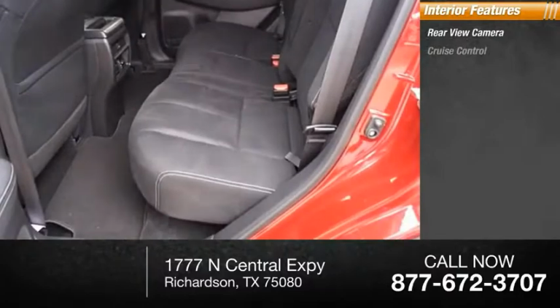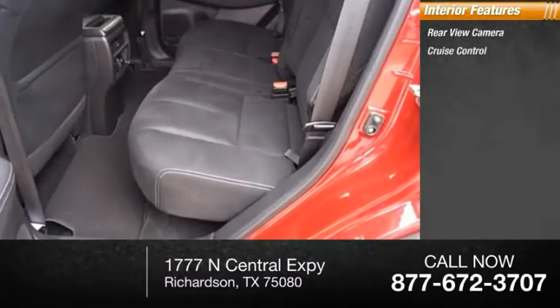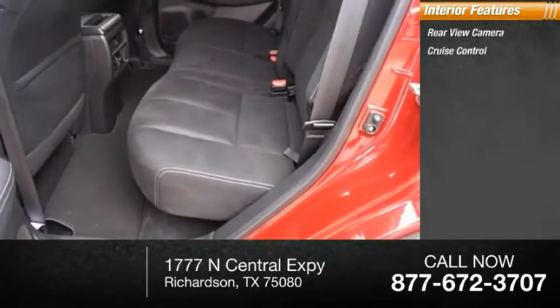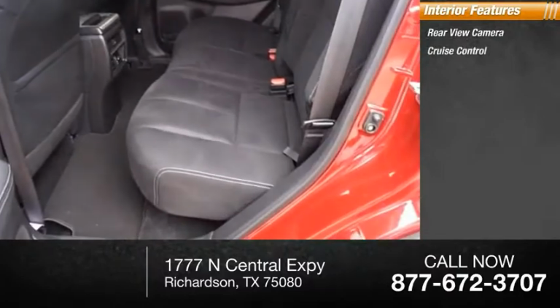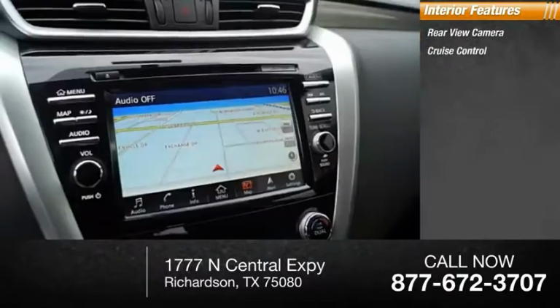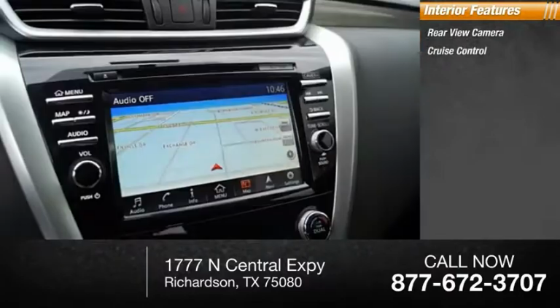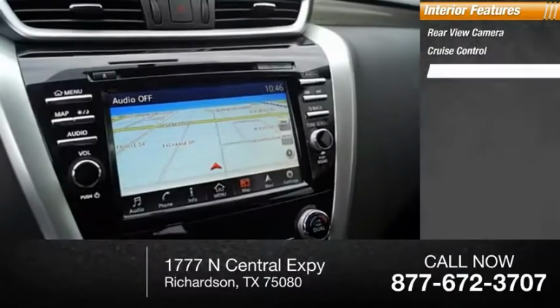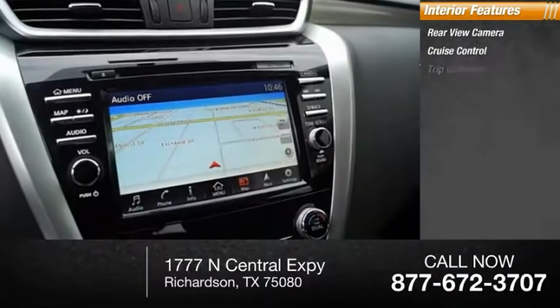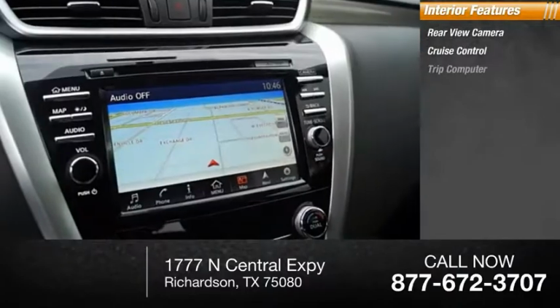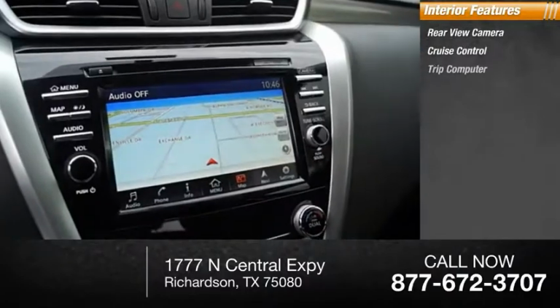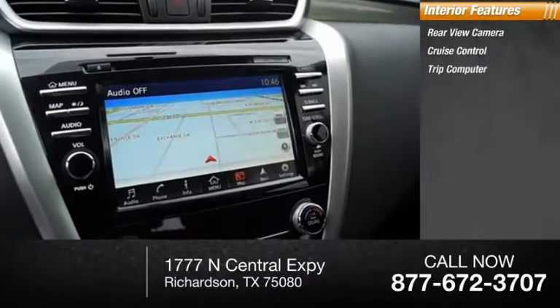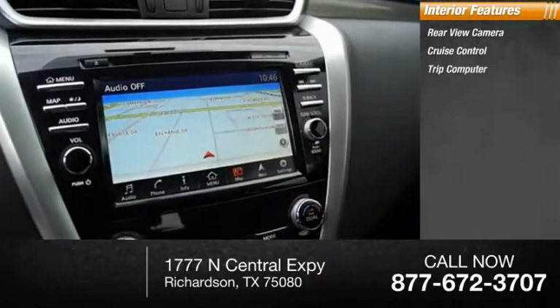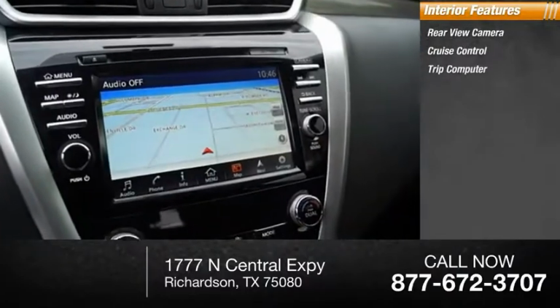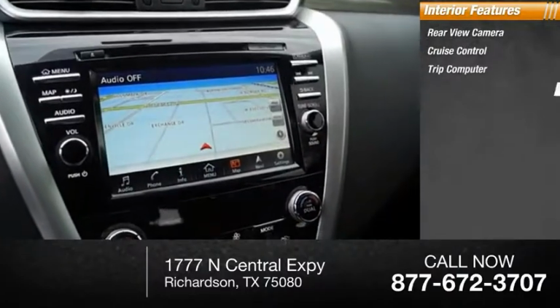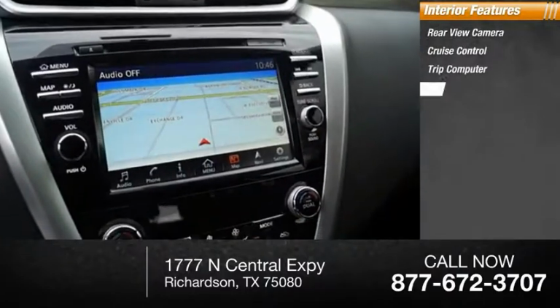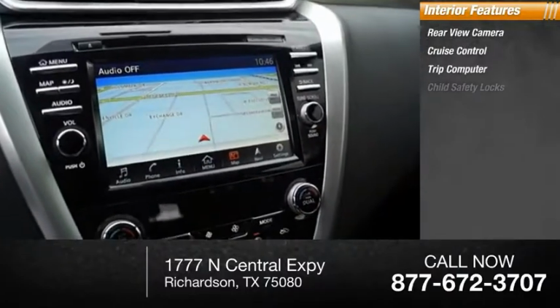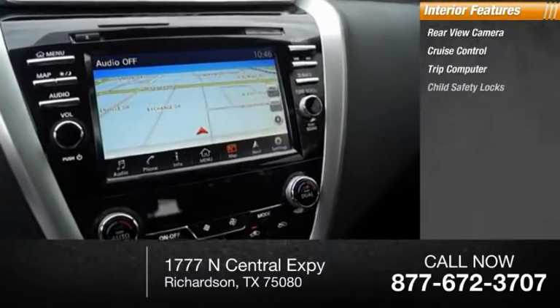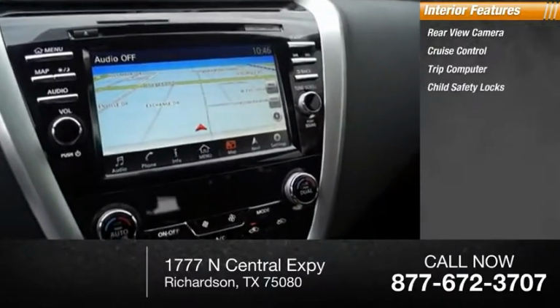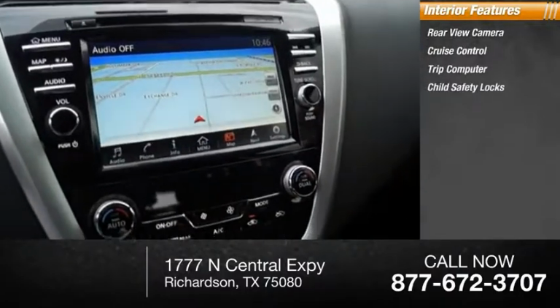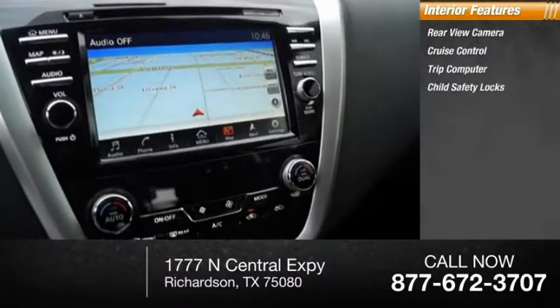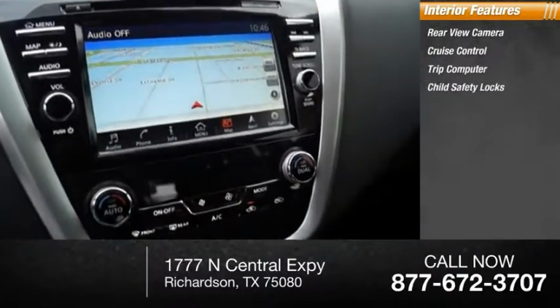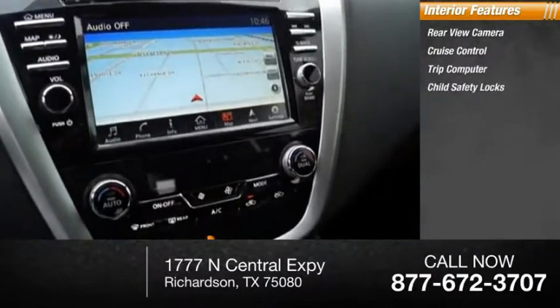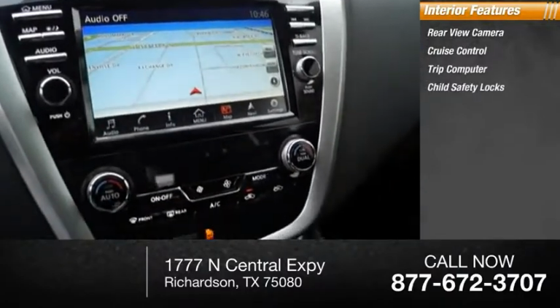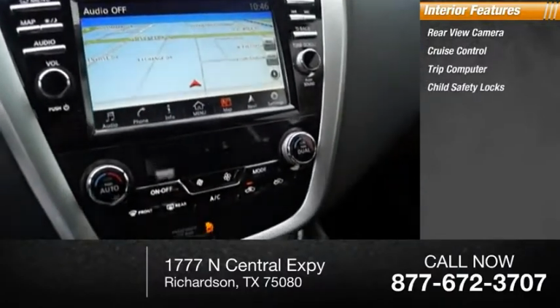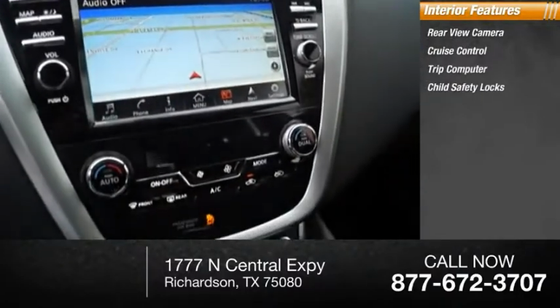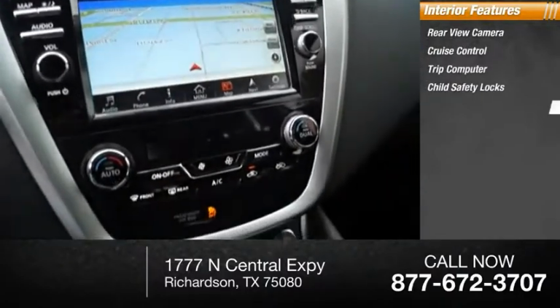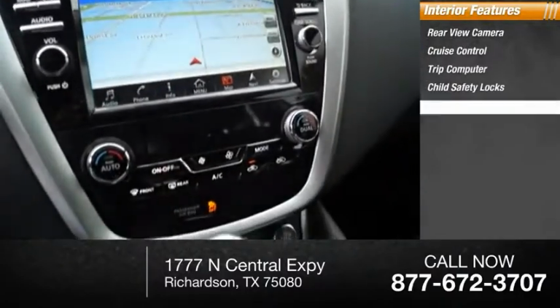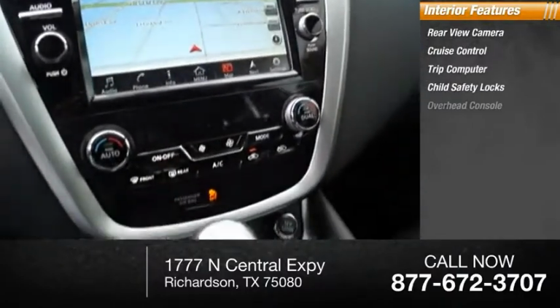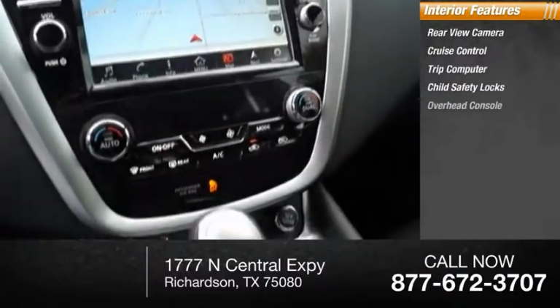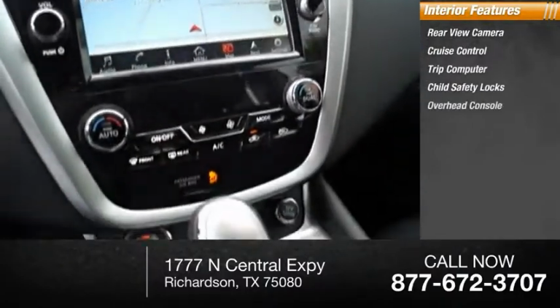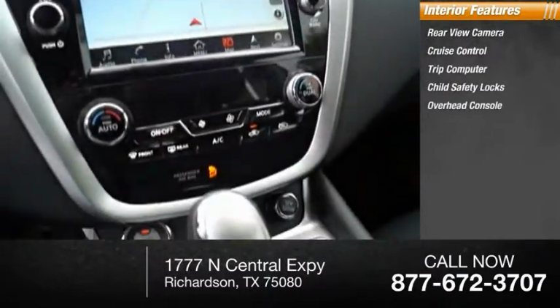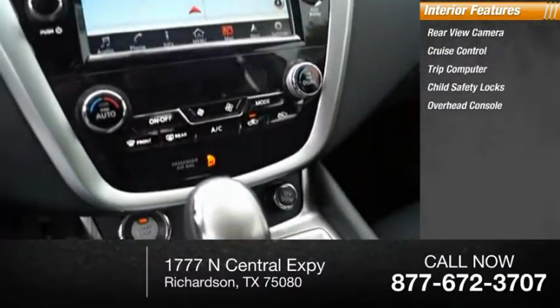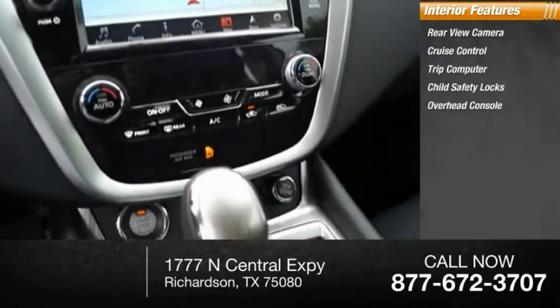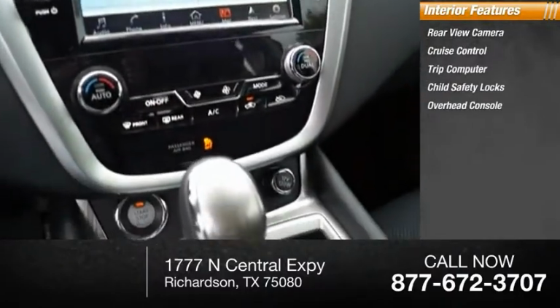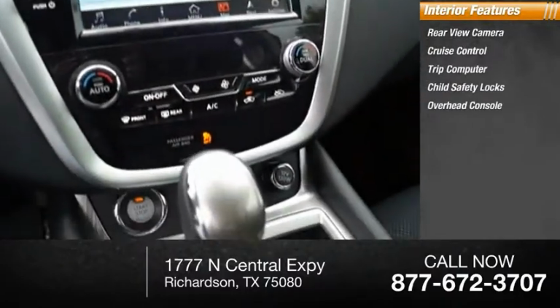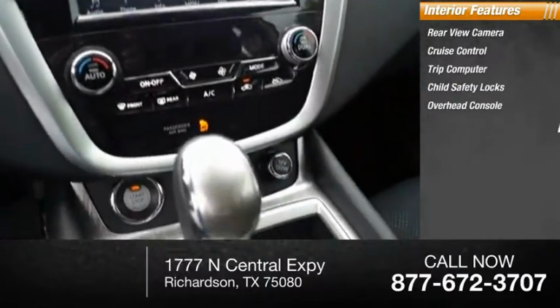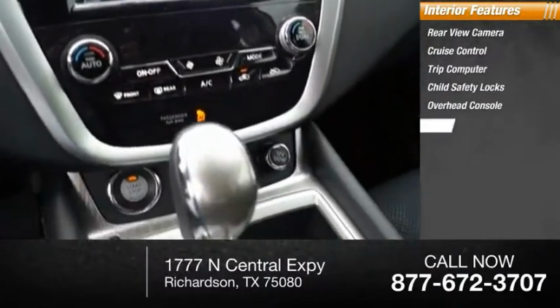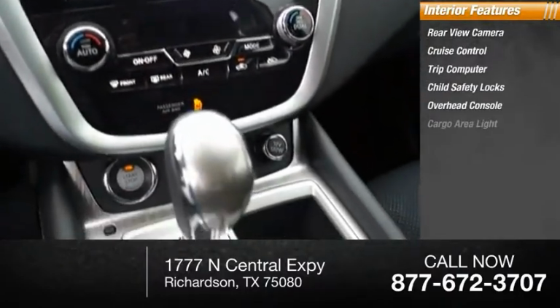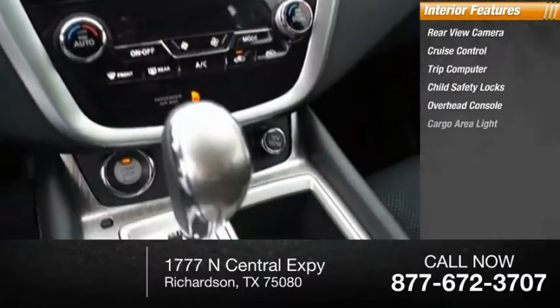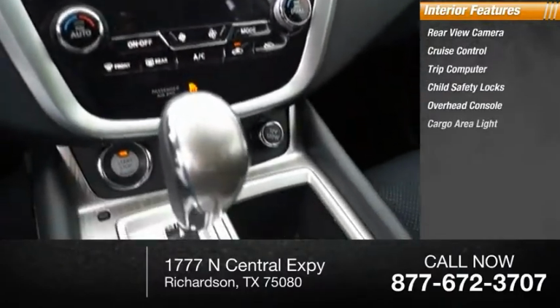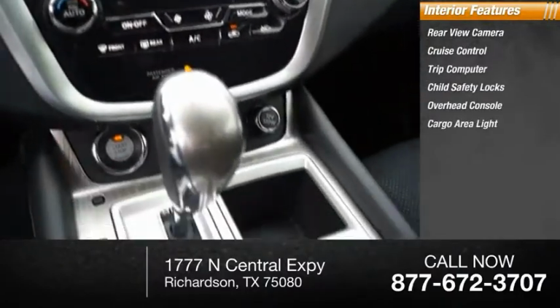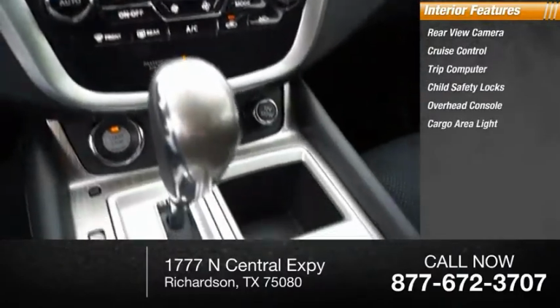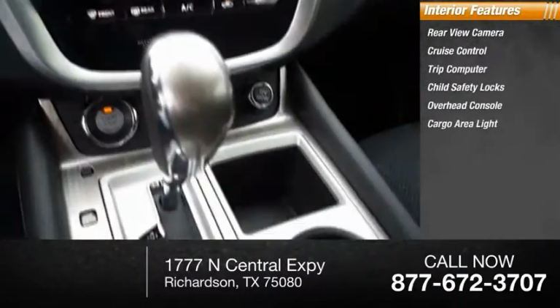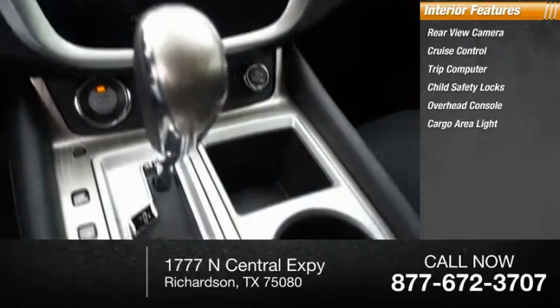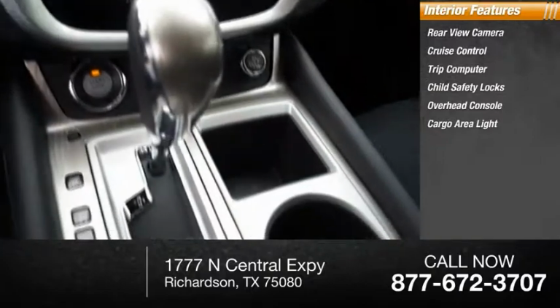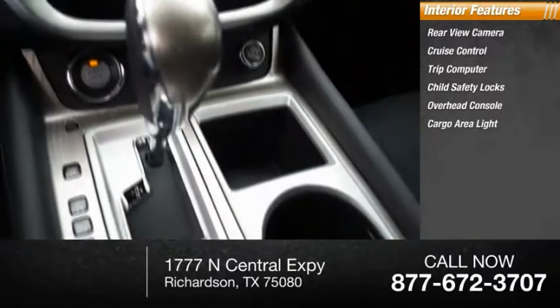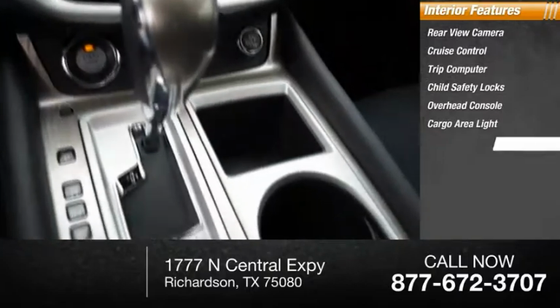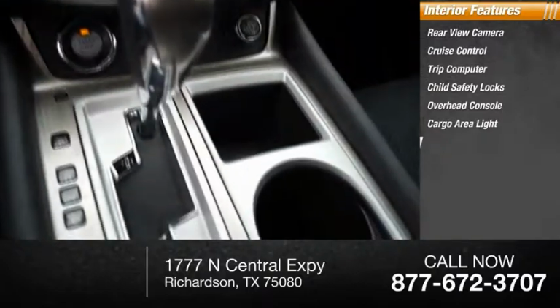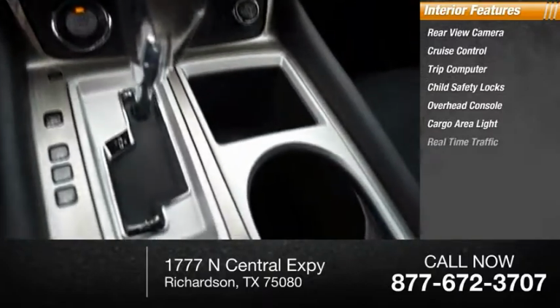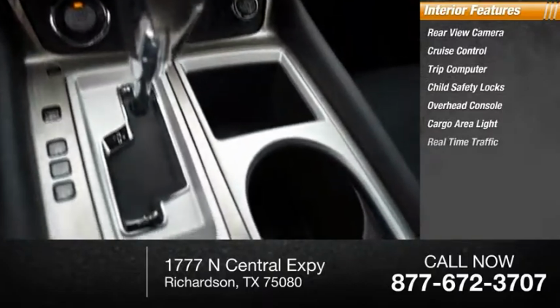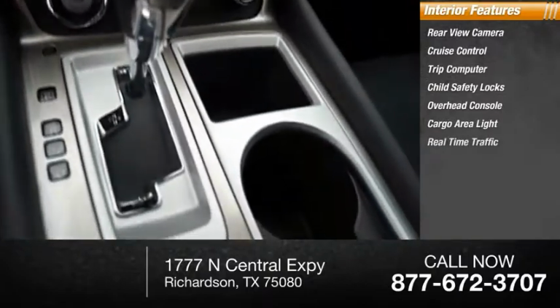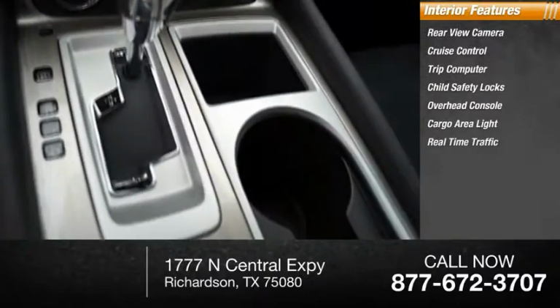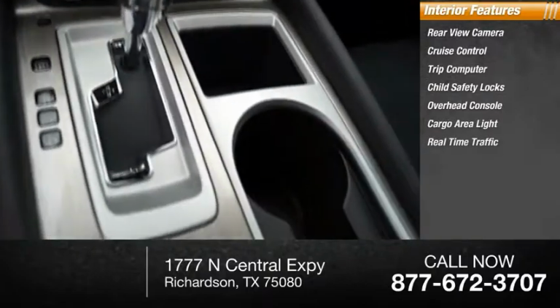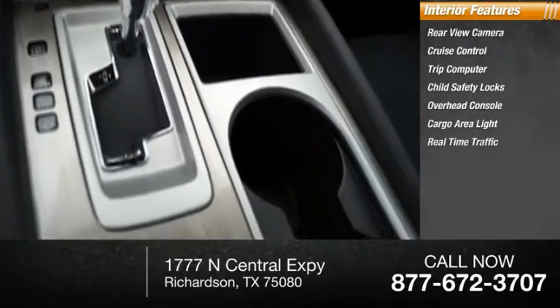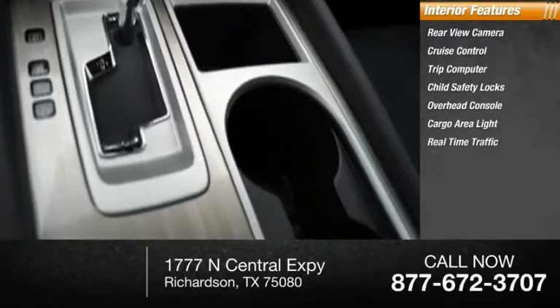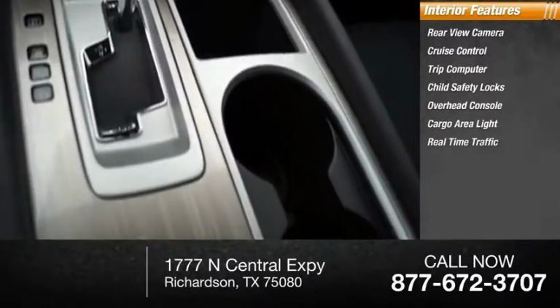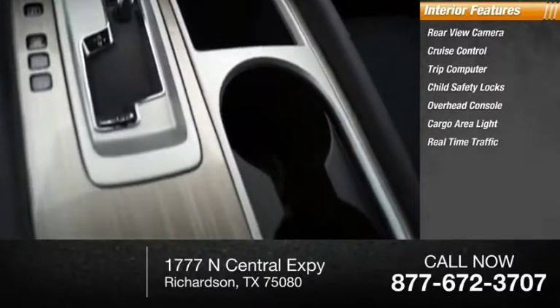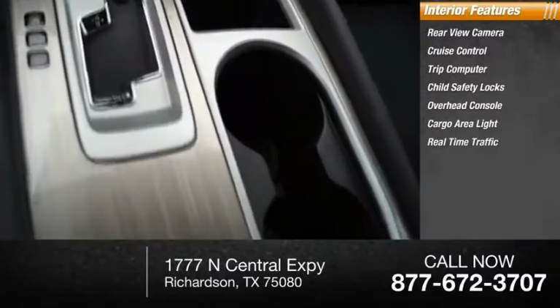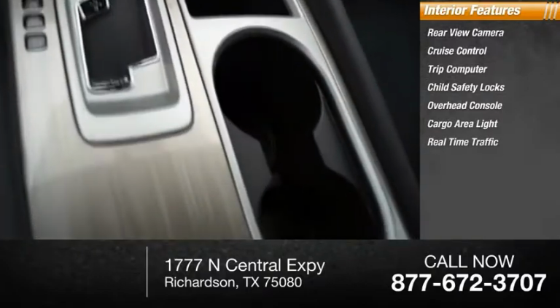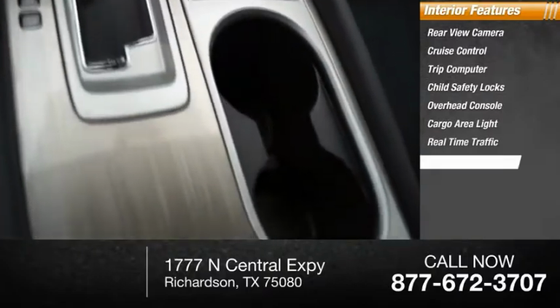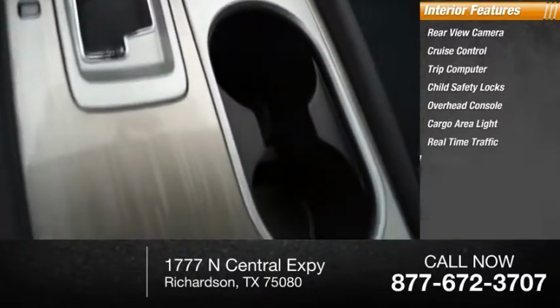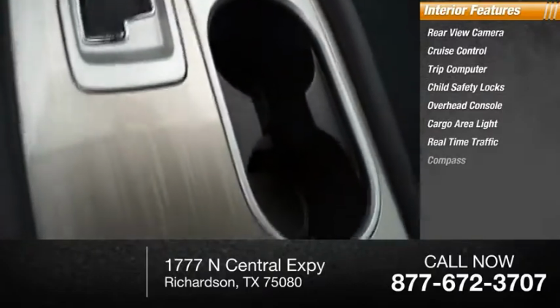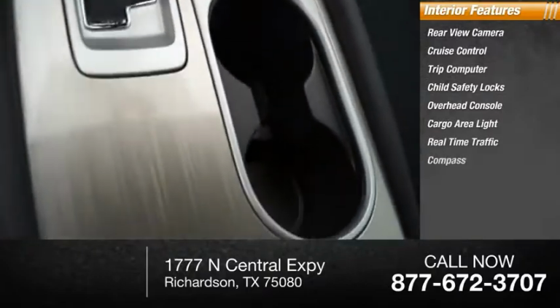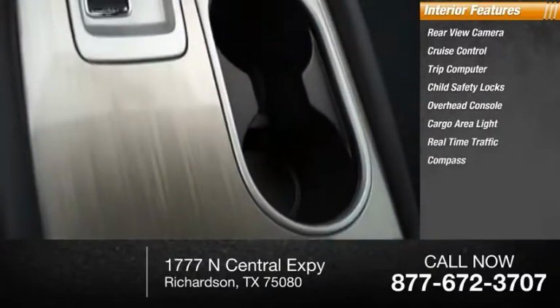Inside you'll find rear-view camera, cruise control, trip computer, child safety locks, overhead console, cargo area light, real-time traffic, compass.